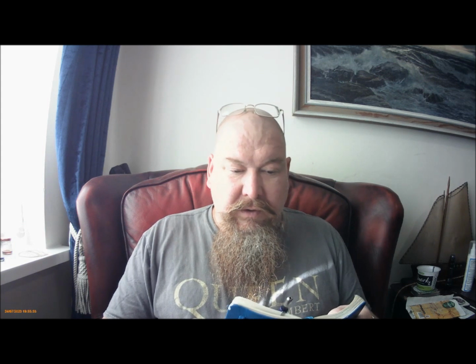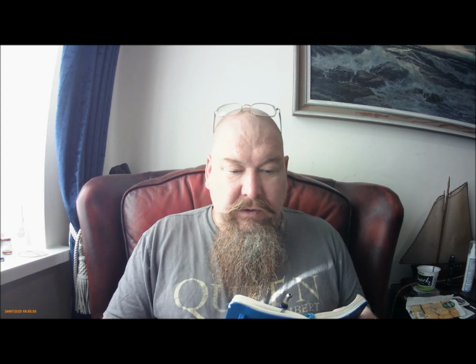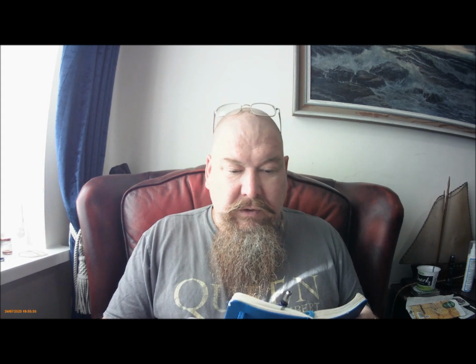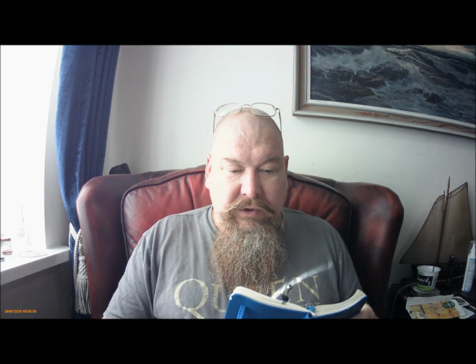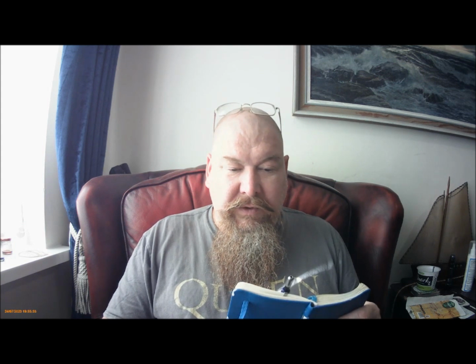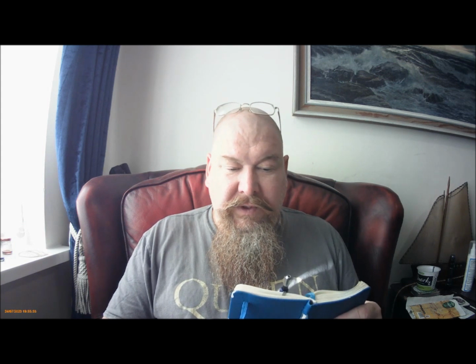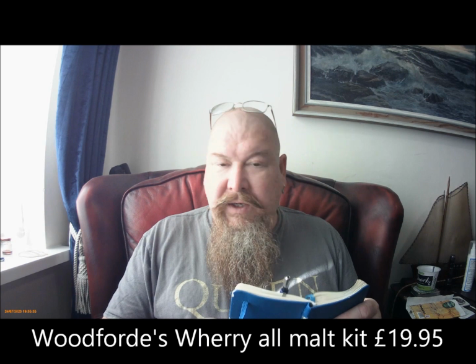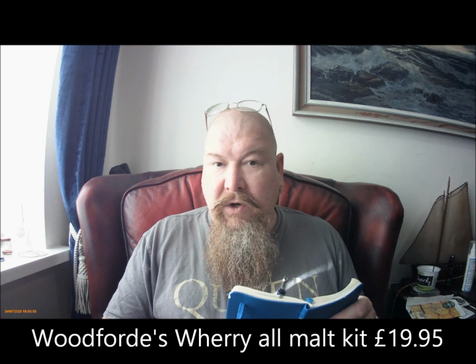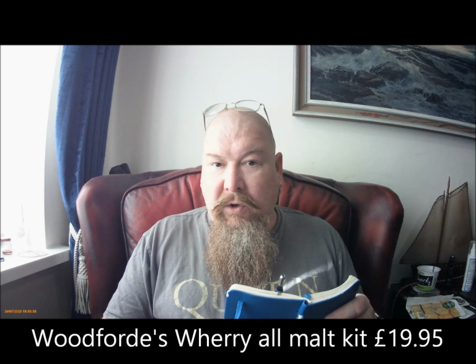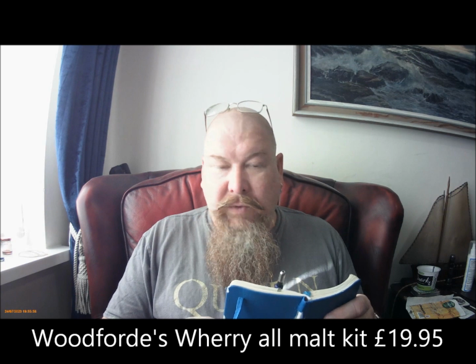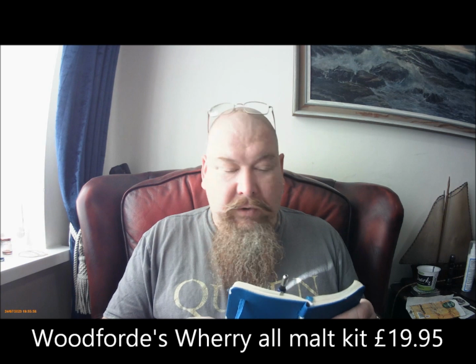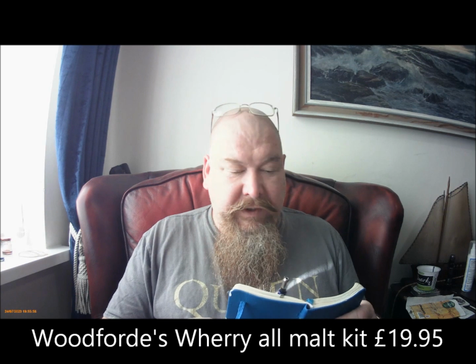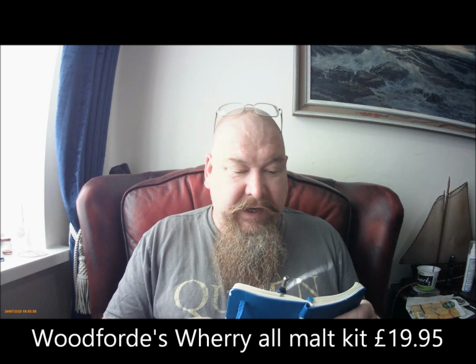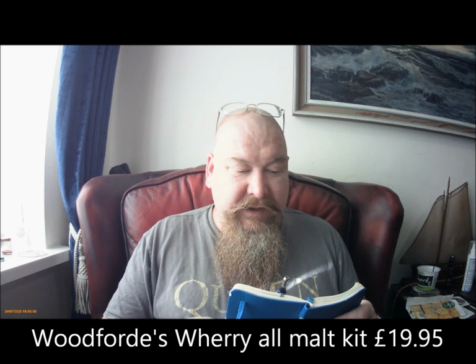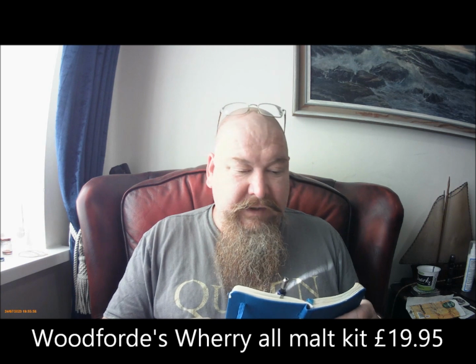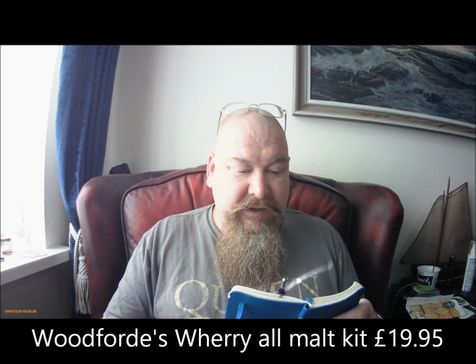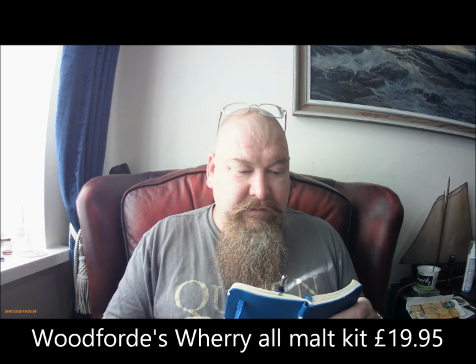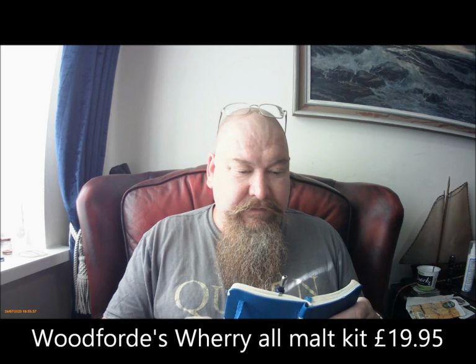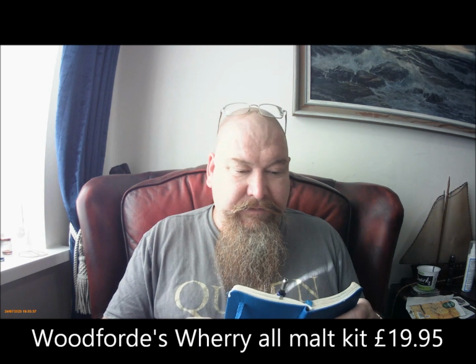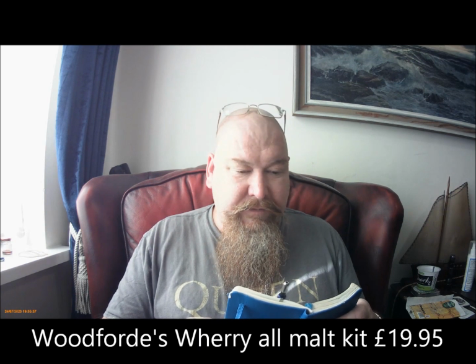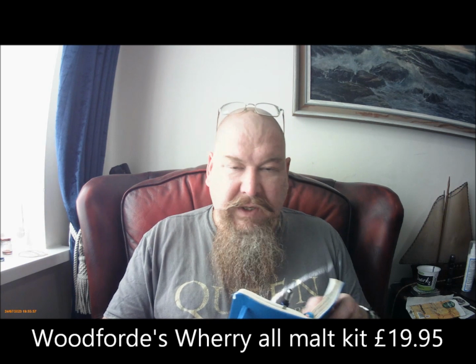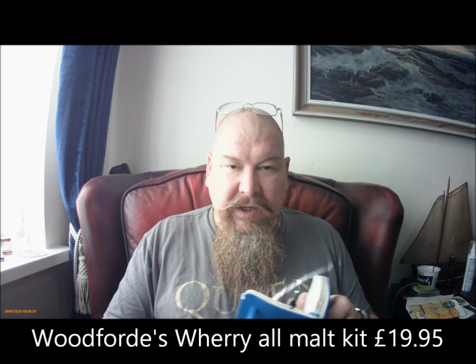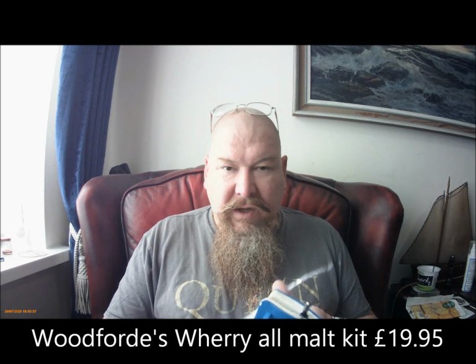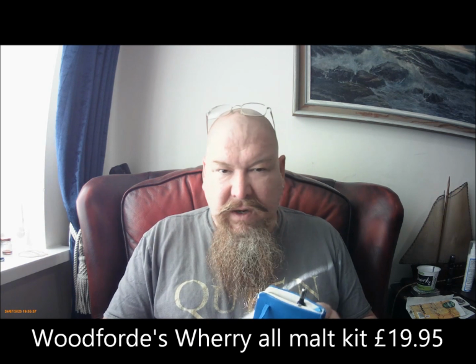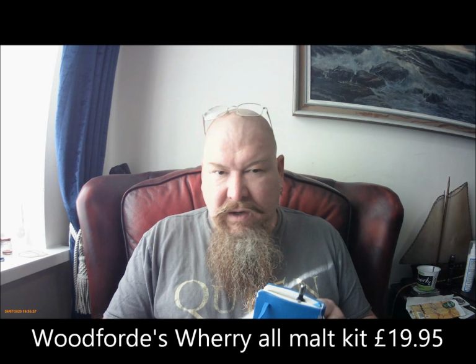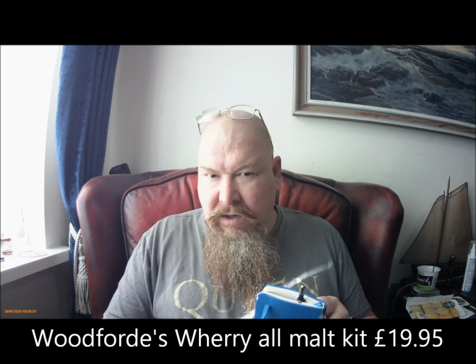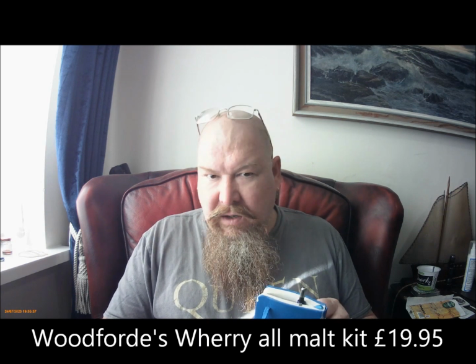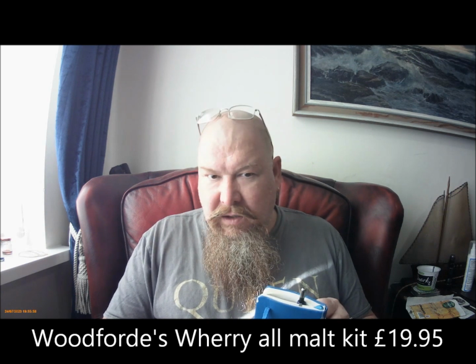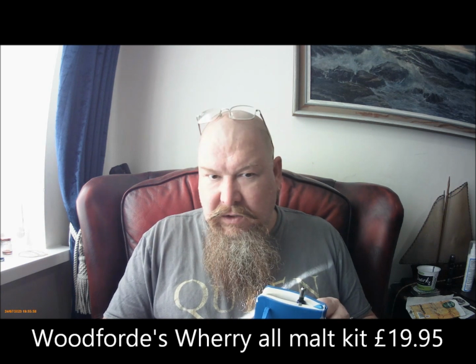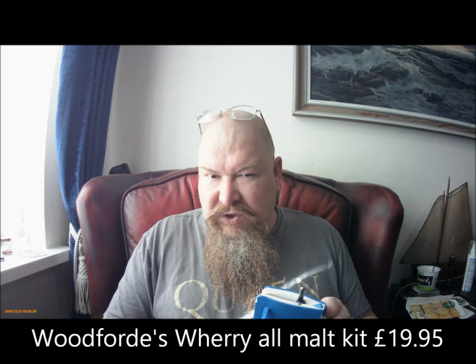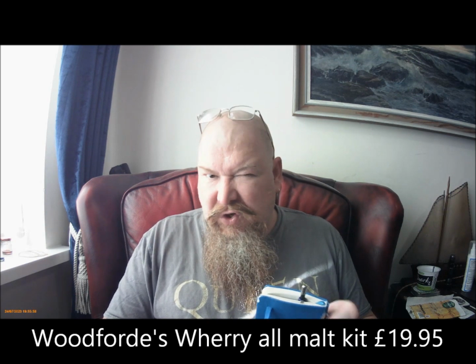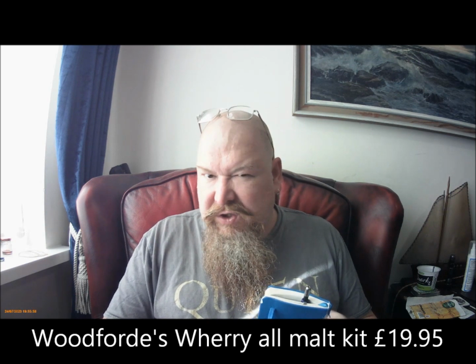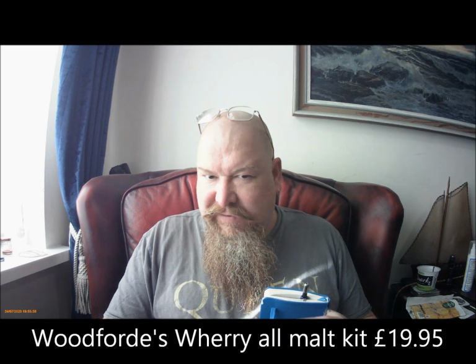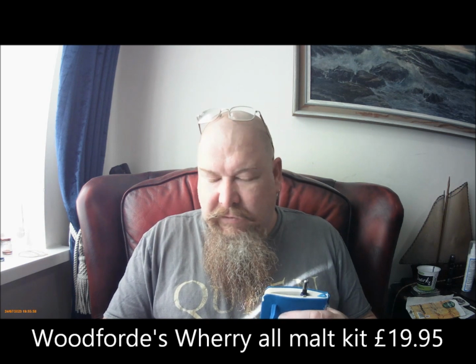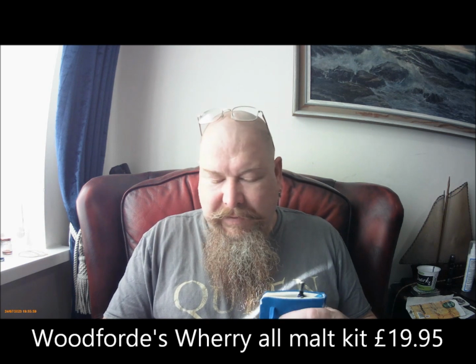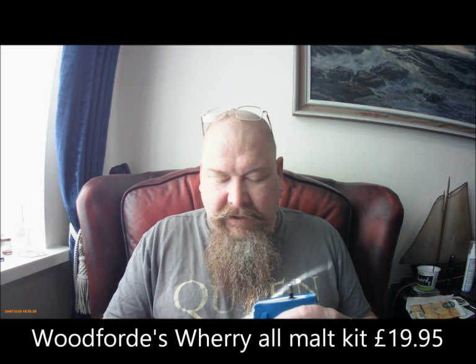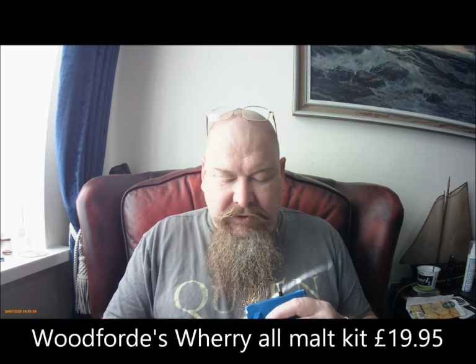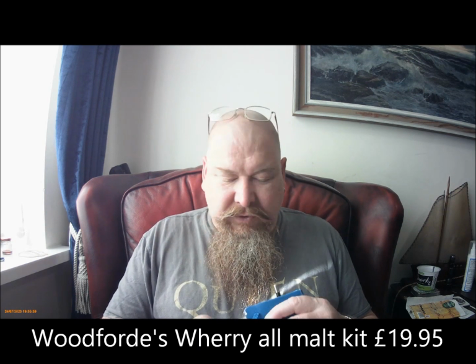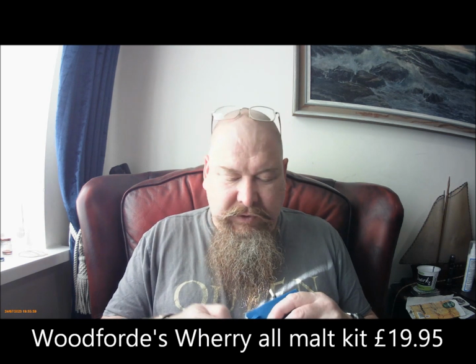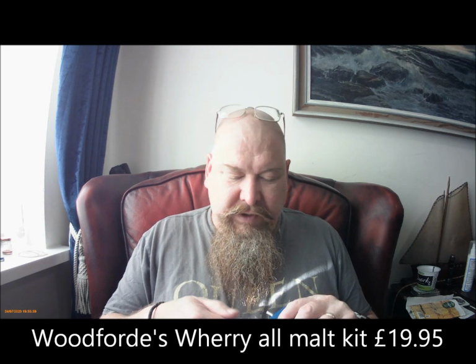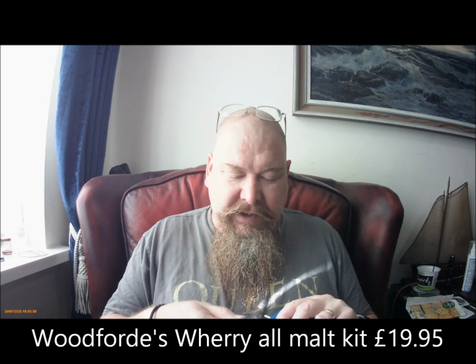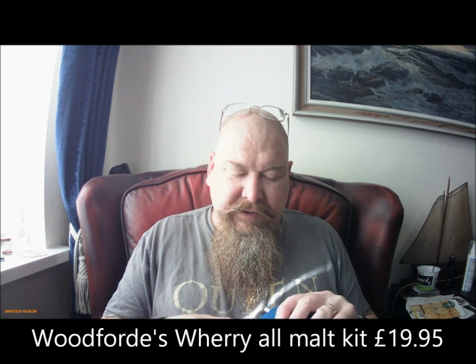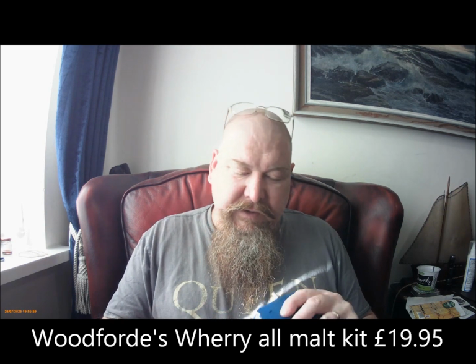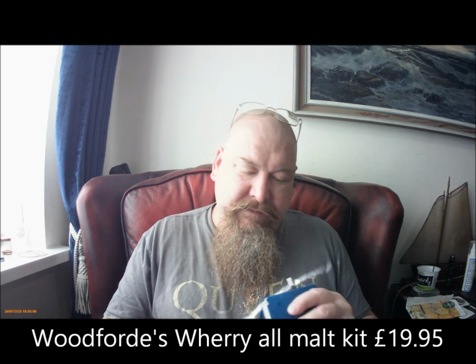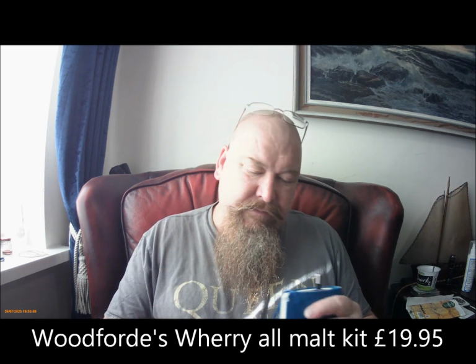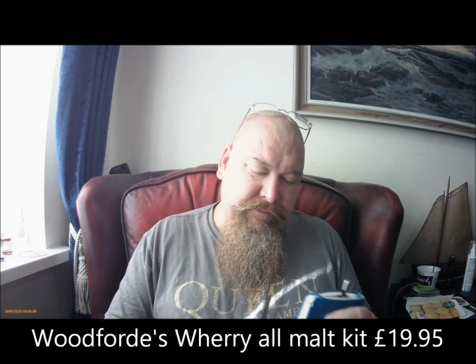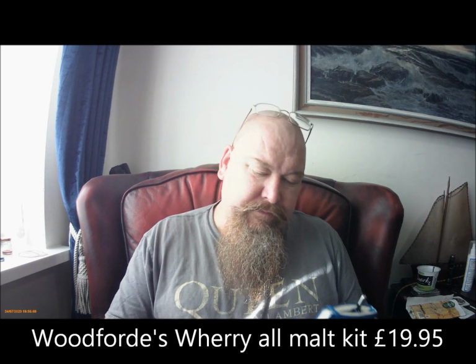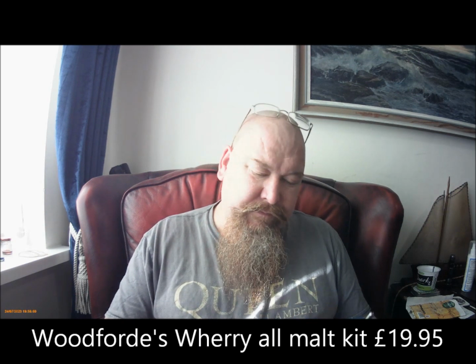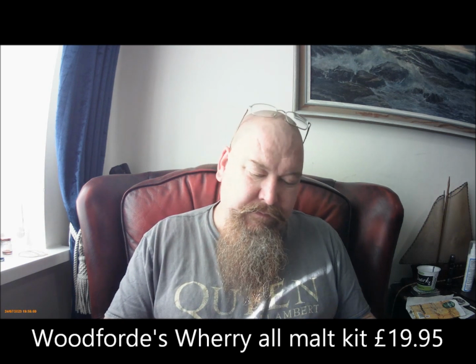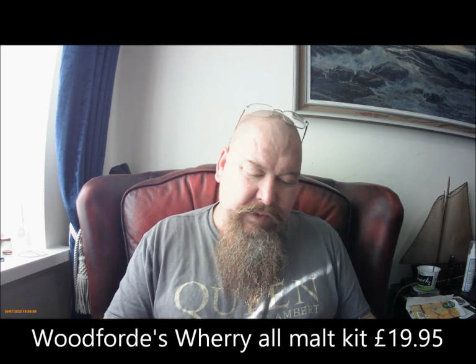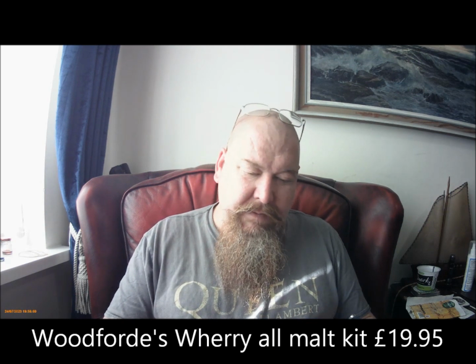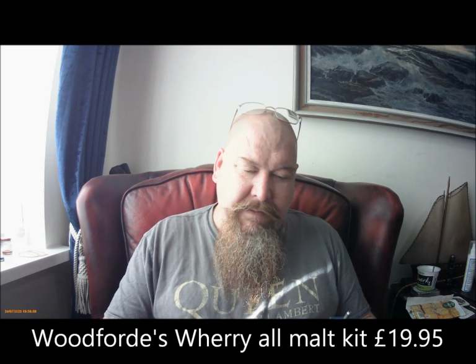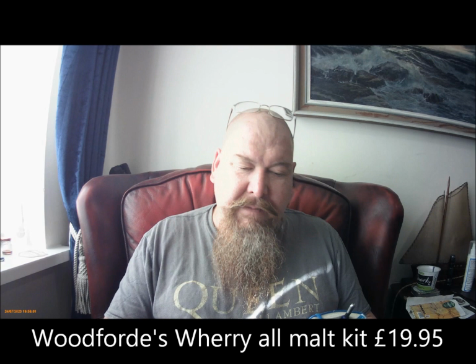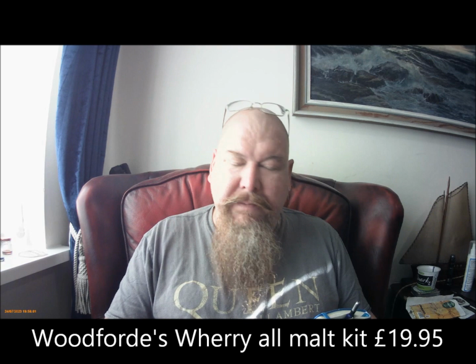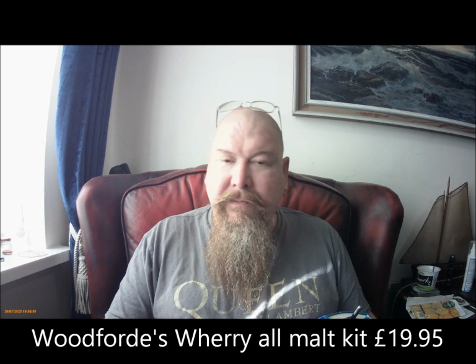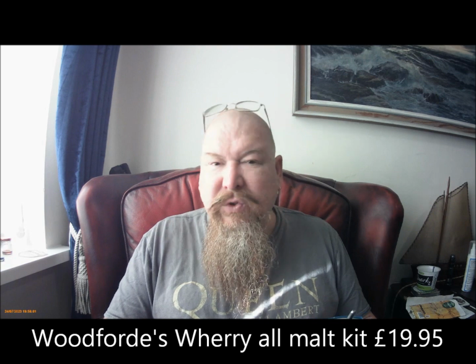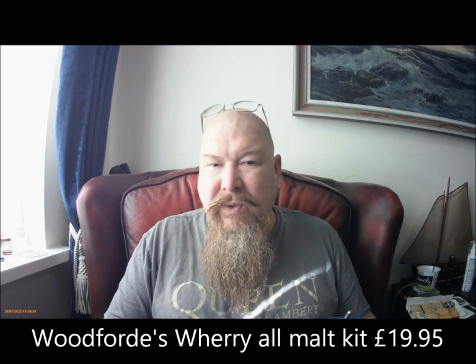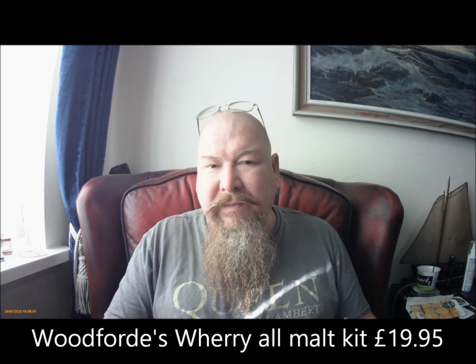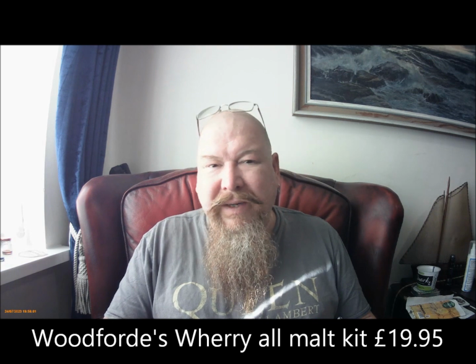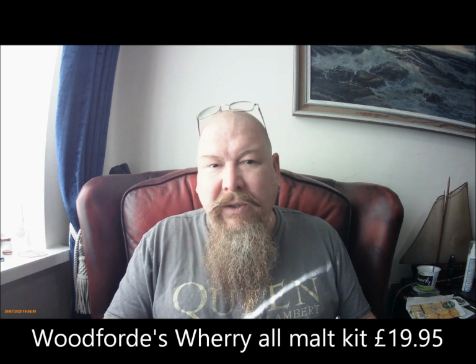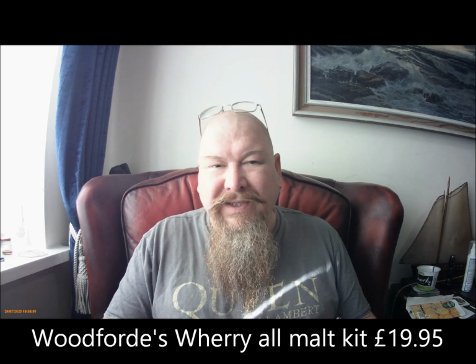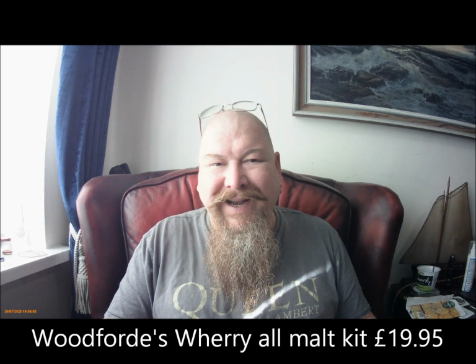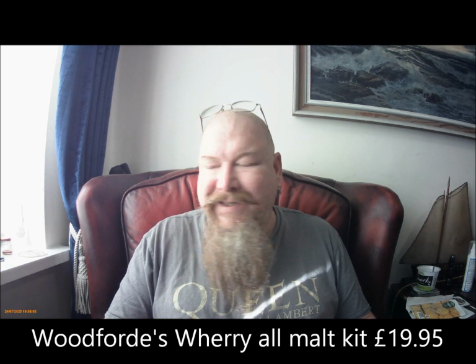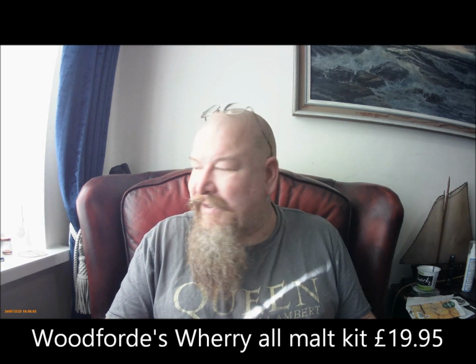Some of the all-malt kits start around about that sort of price — maybe £20.90.